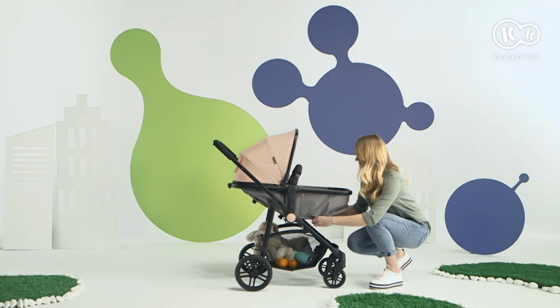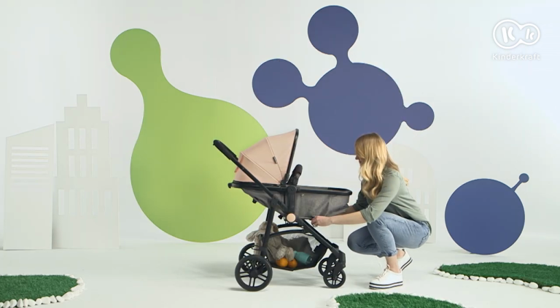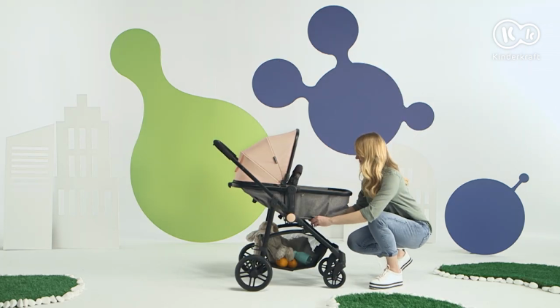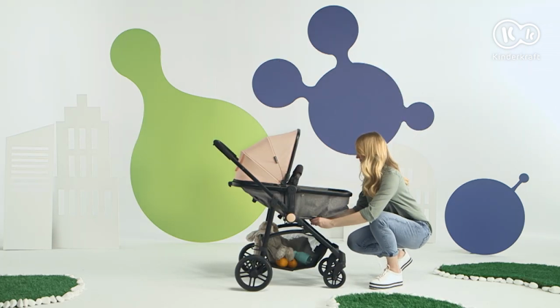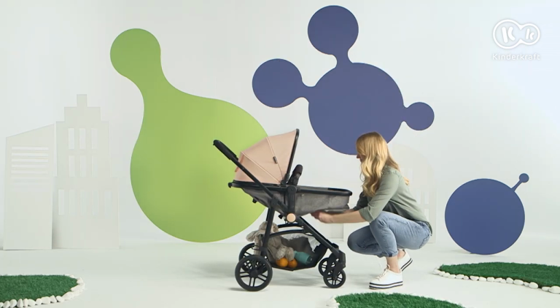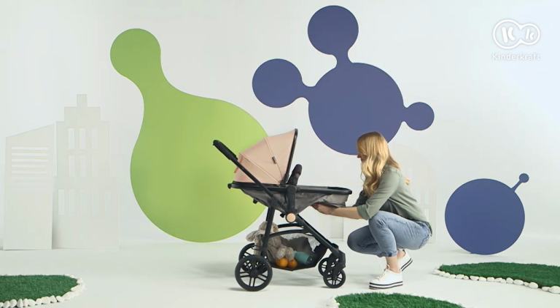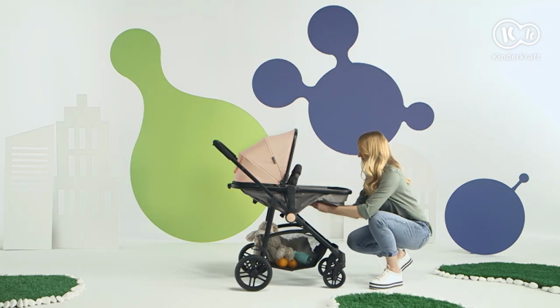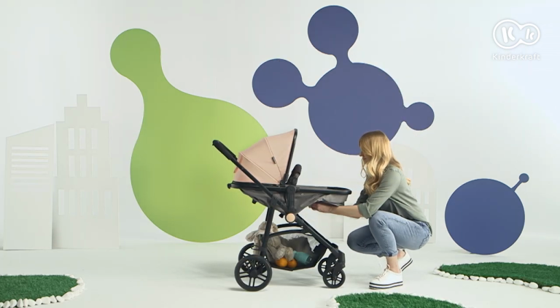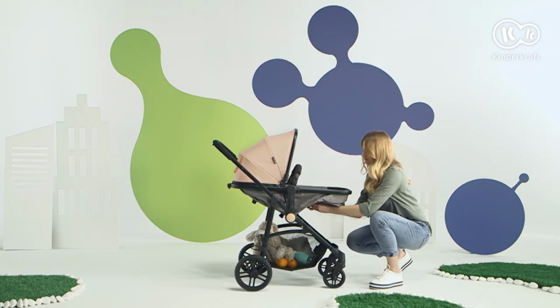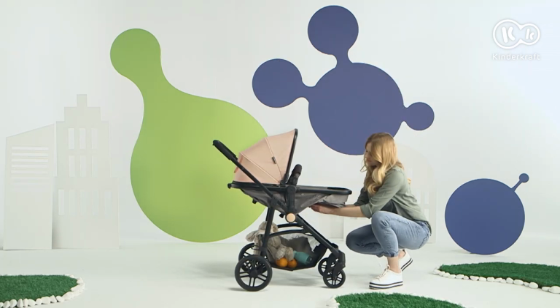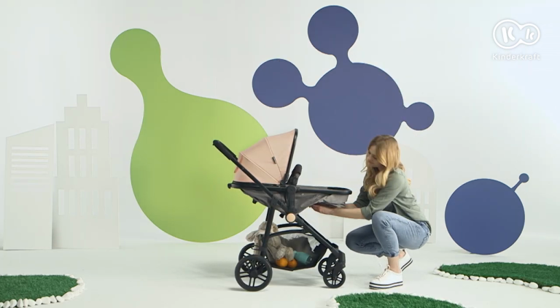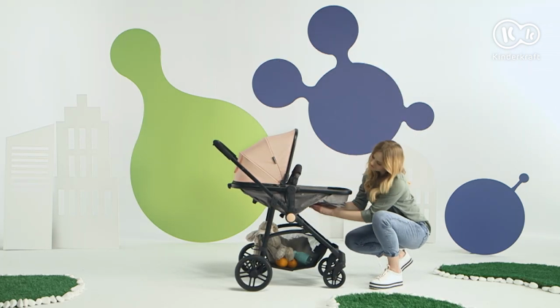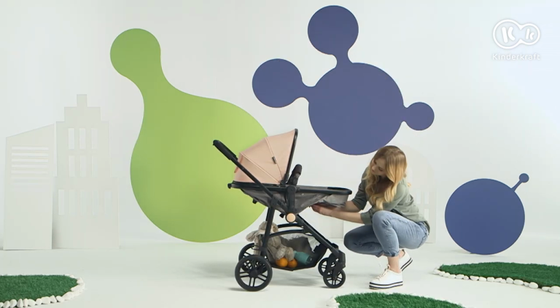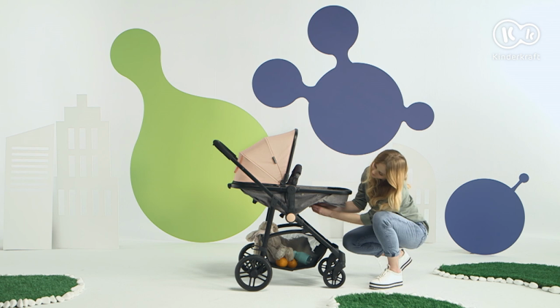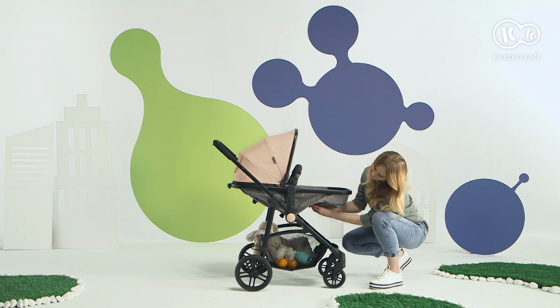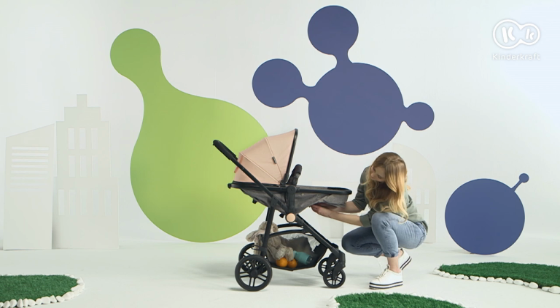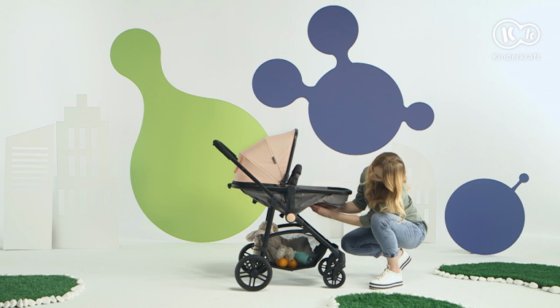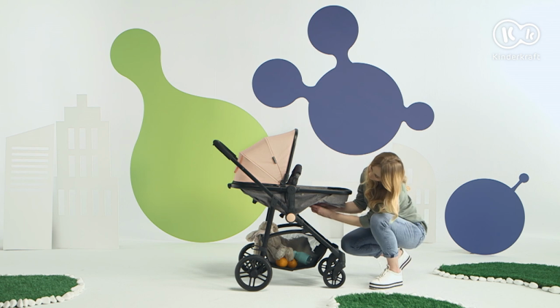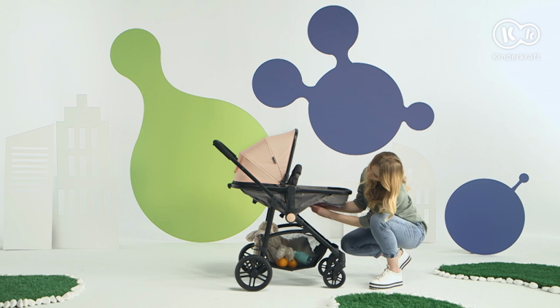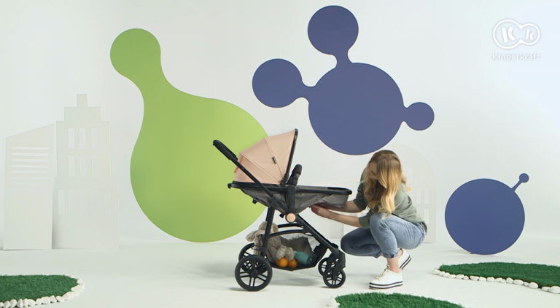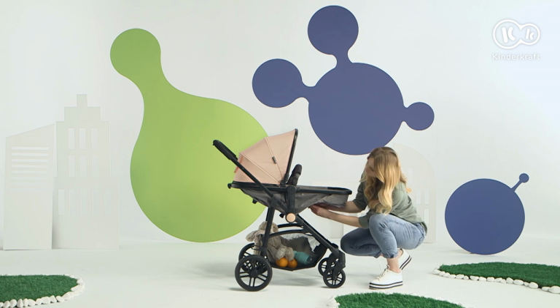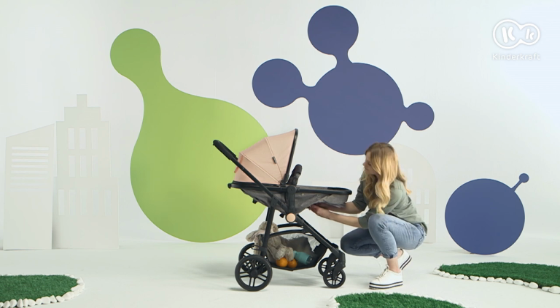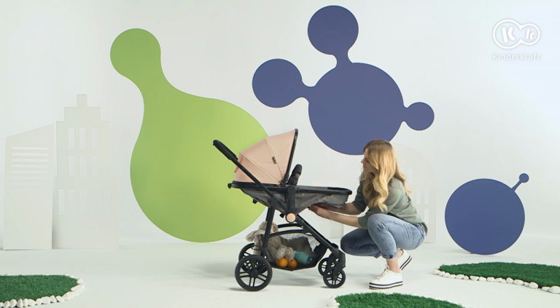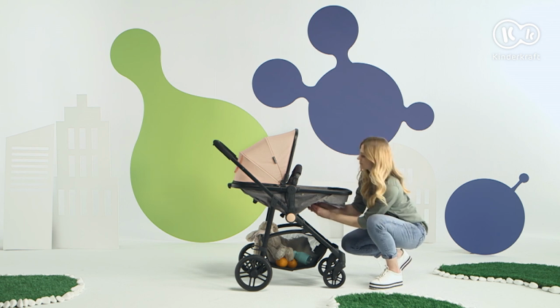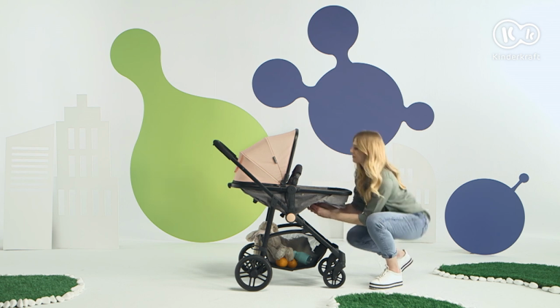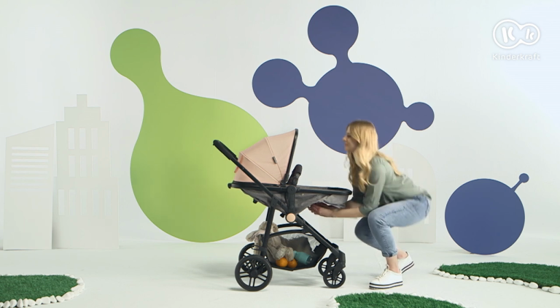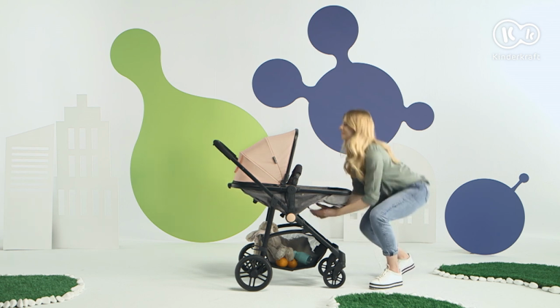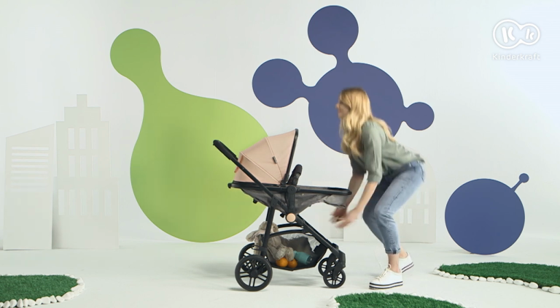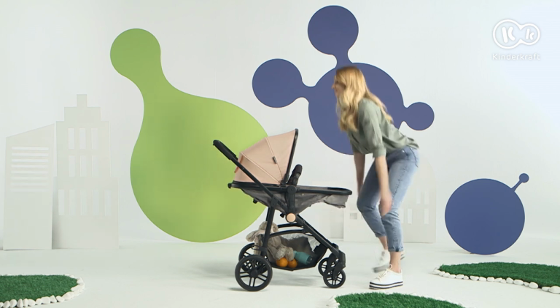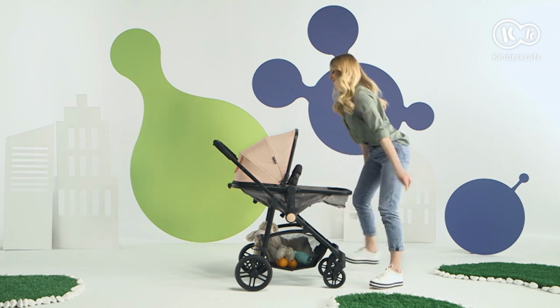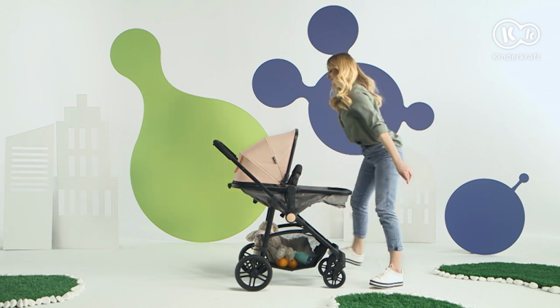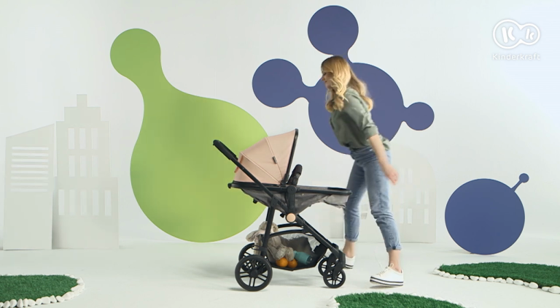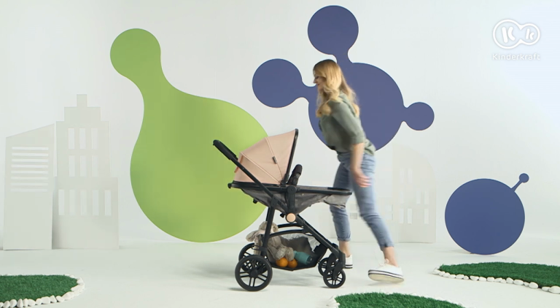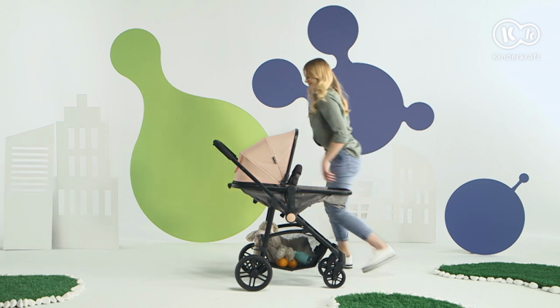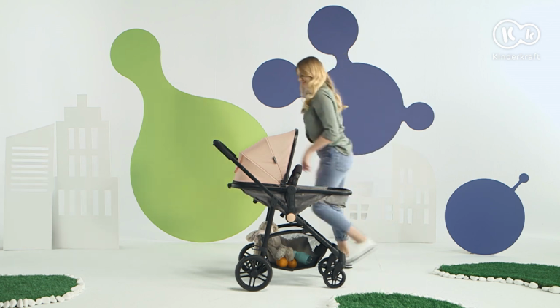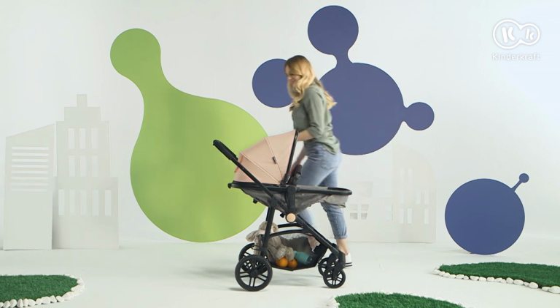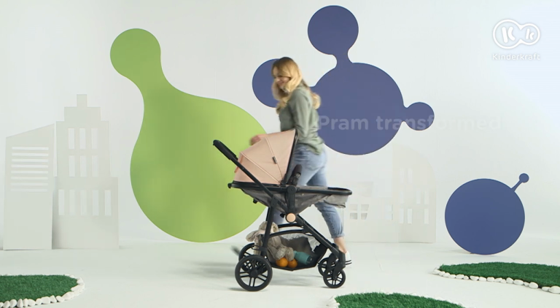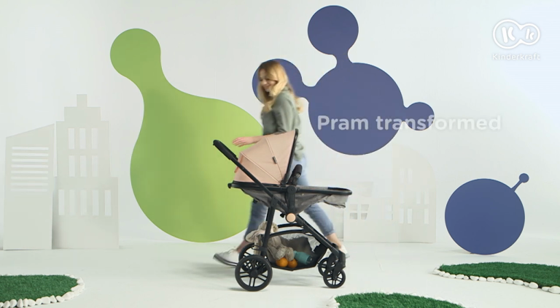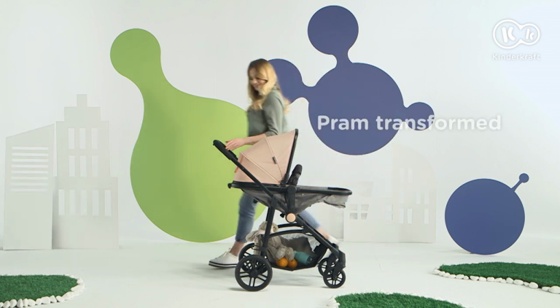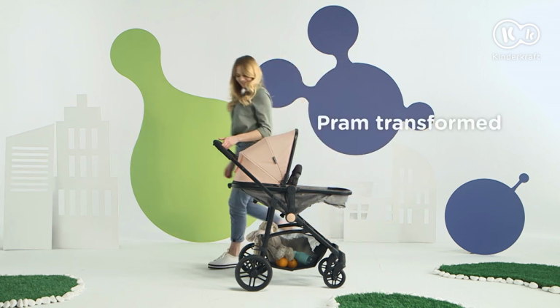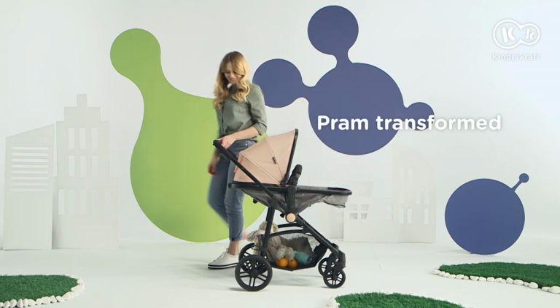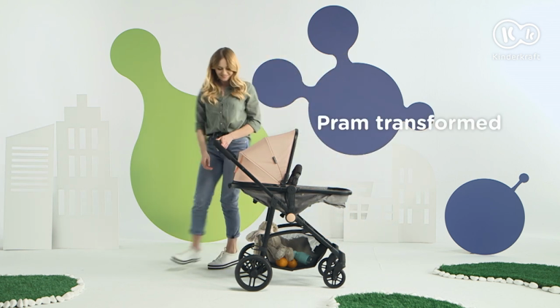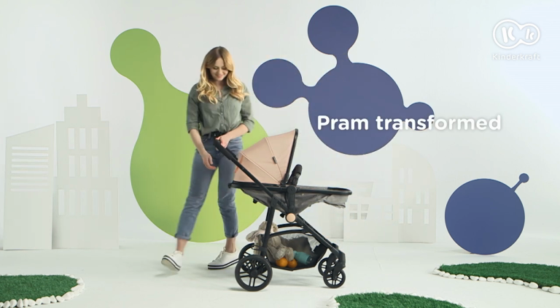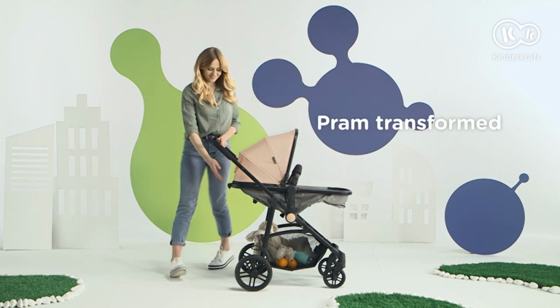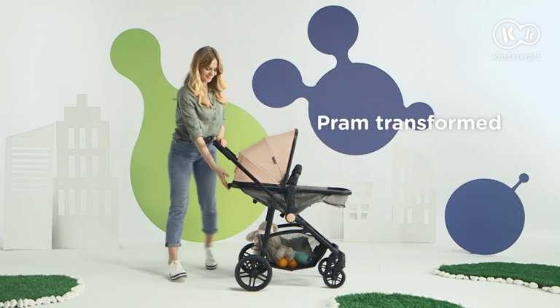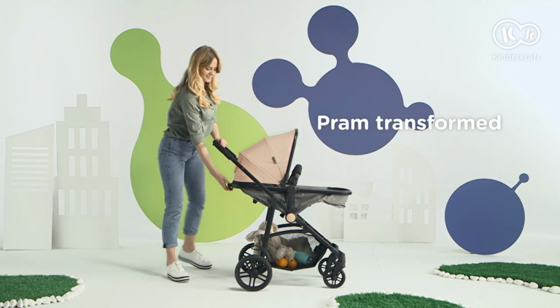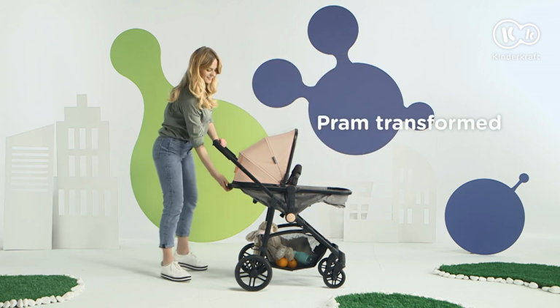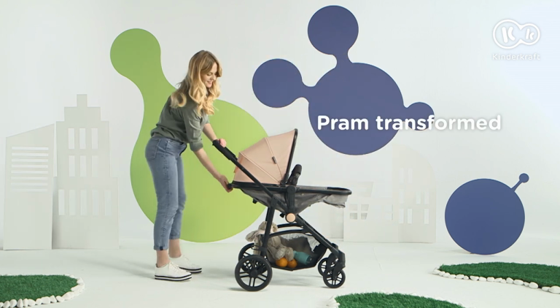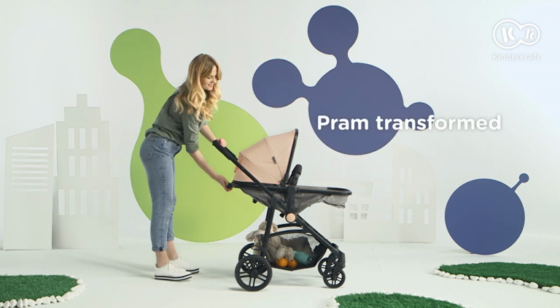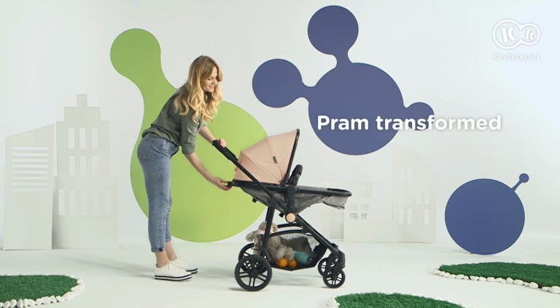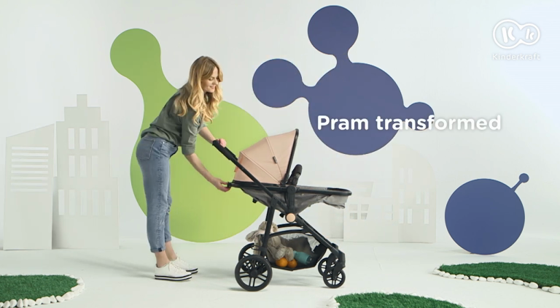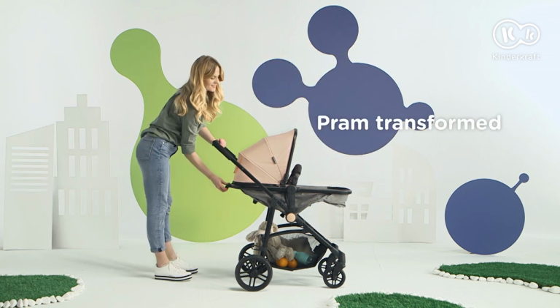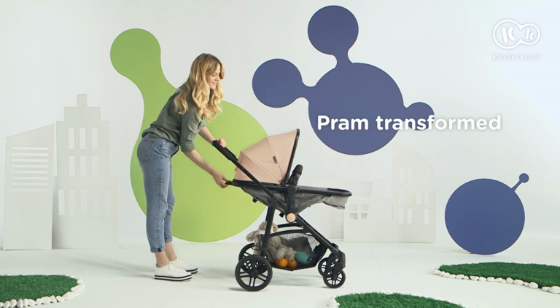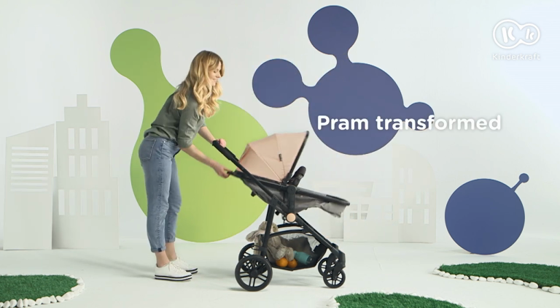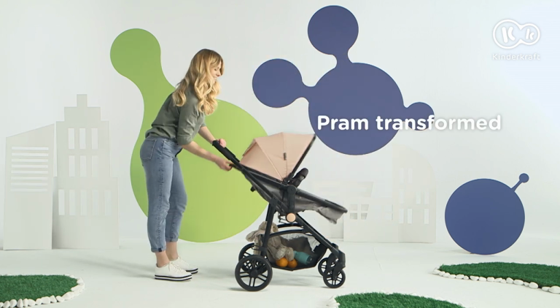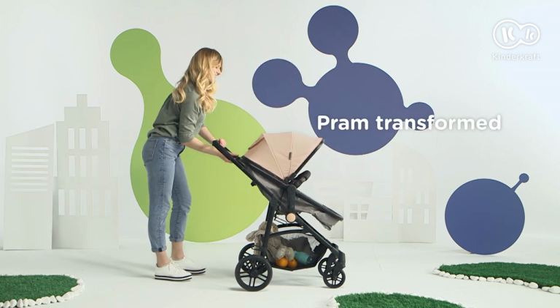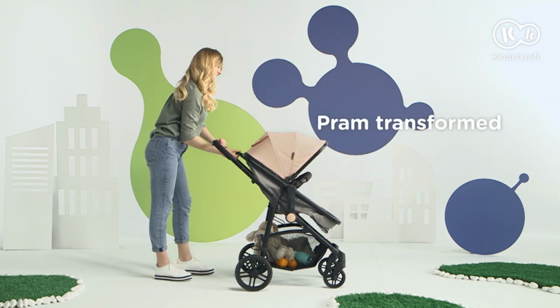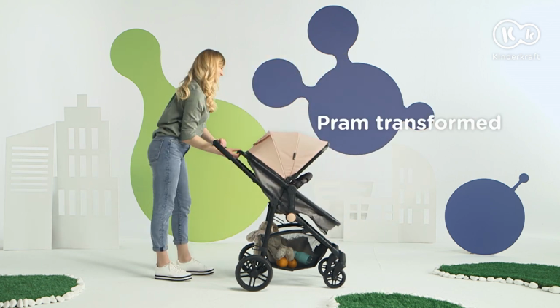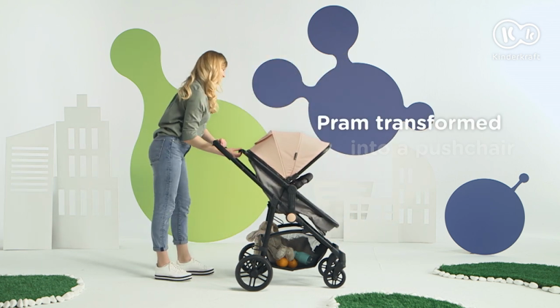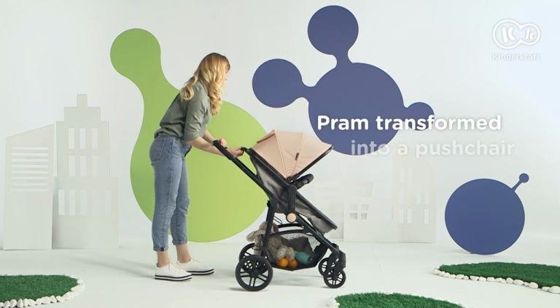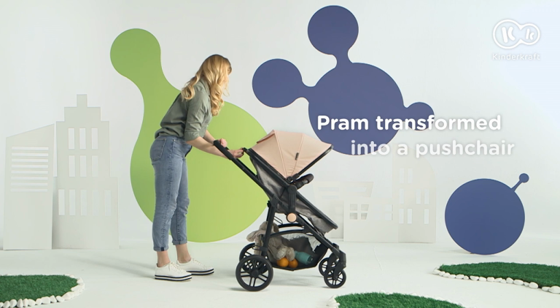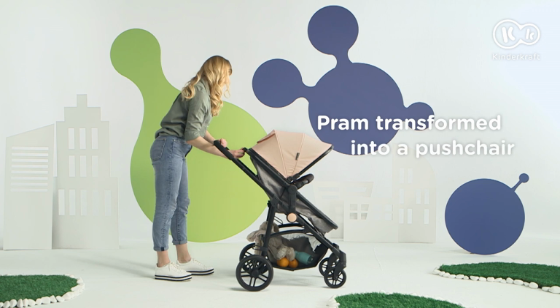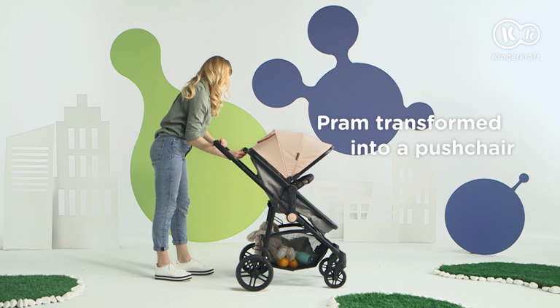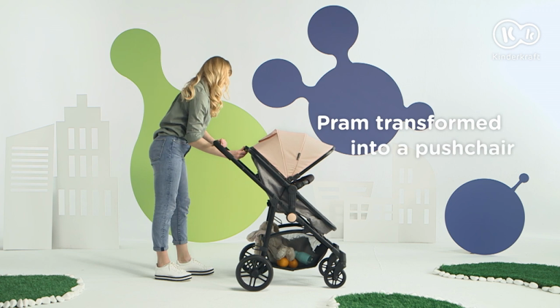And when your toddler gets older, simply convert the pram into a stroller. It's so space-saving.